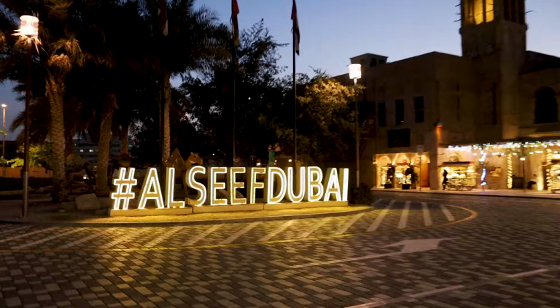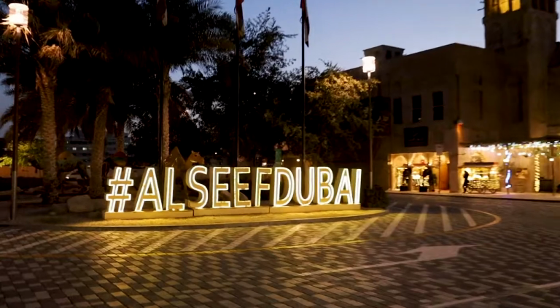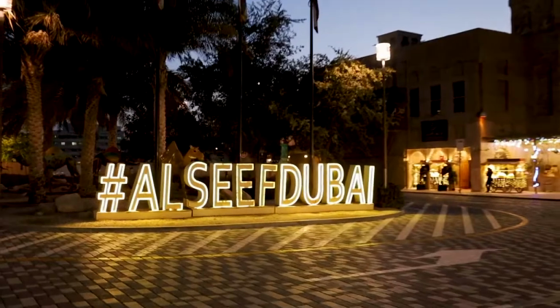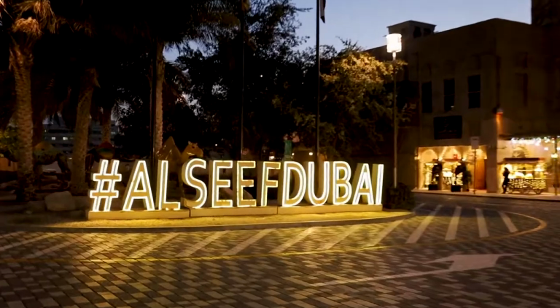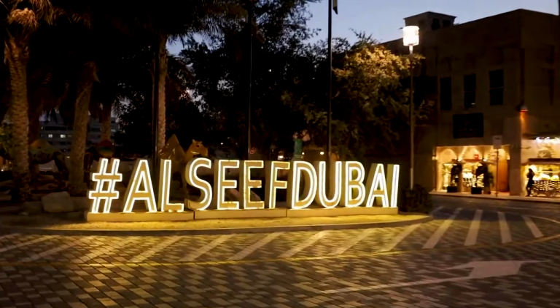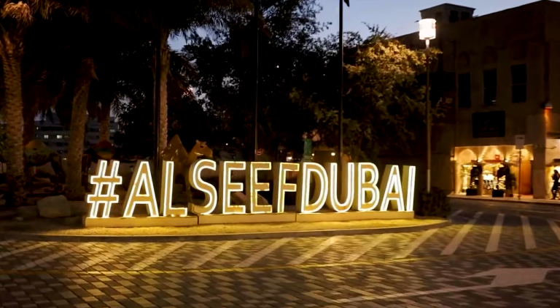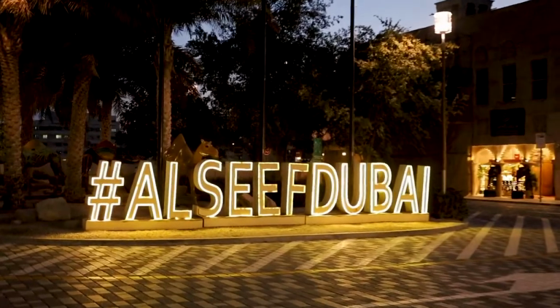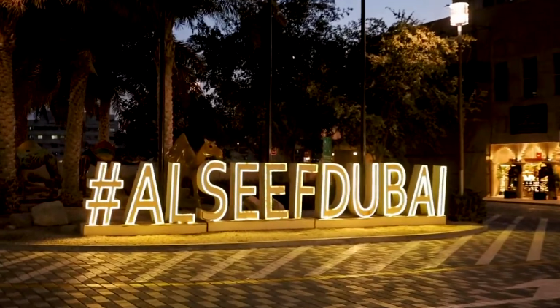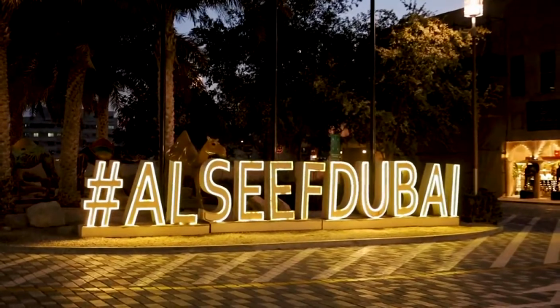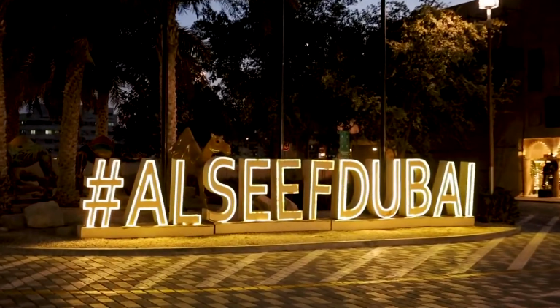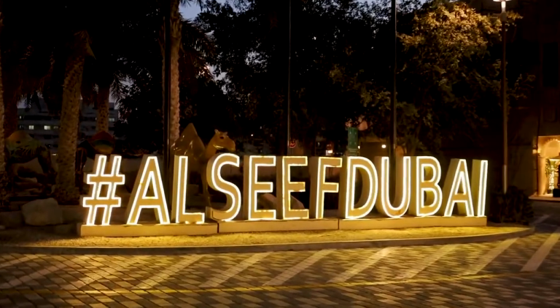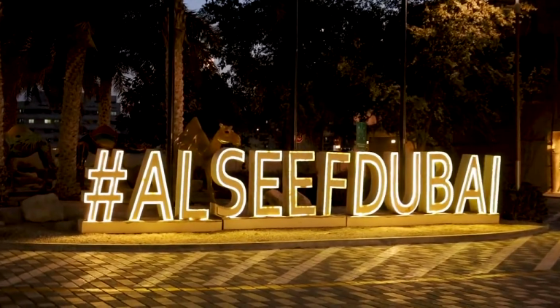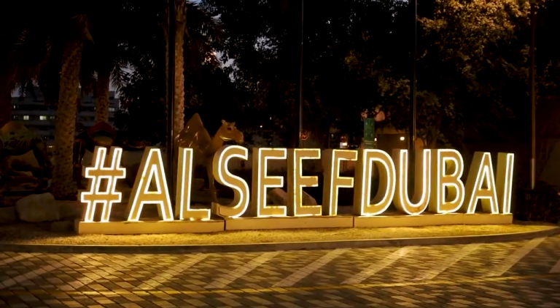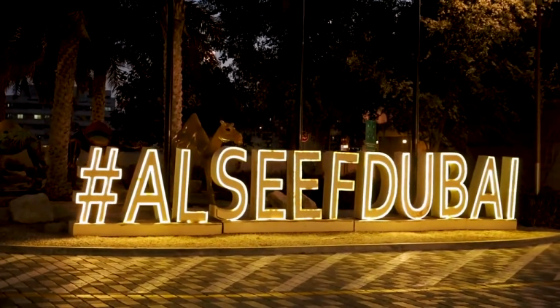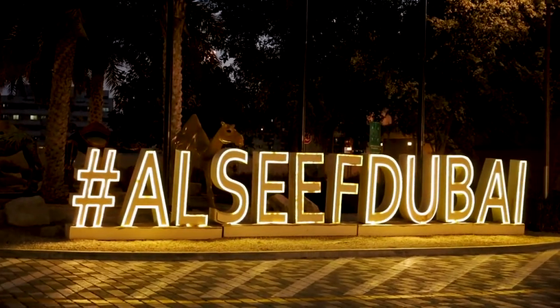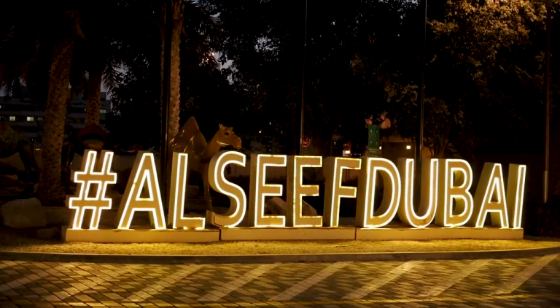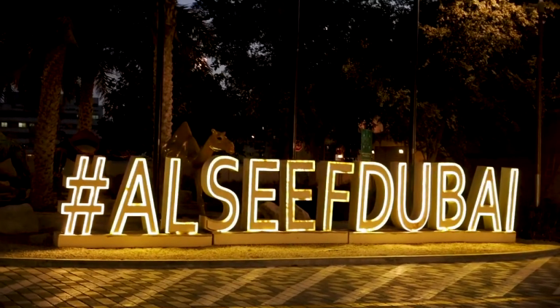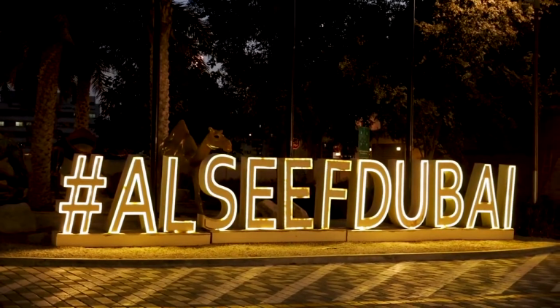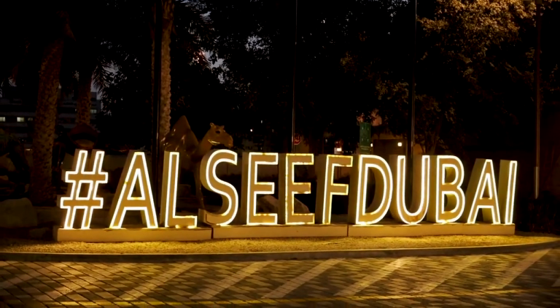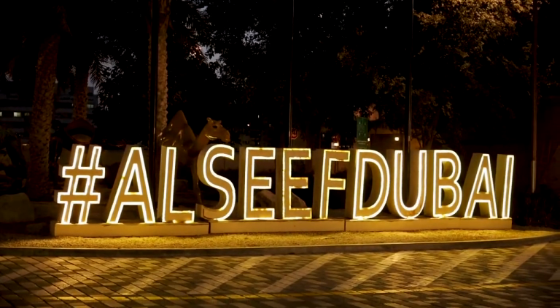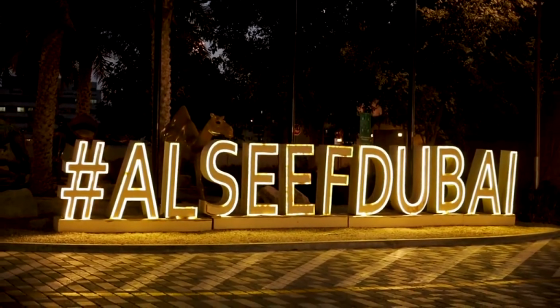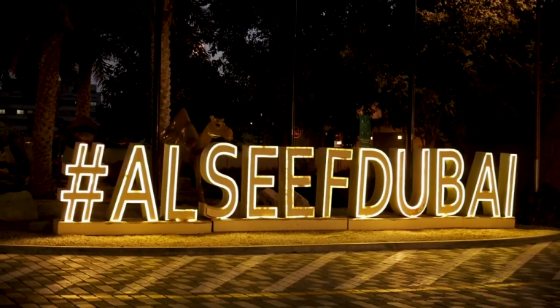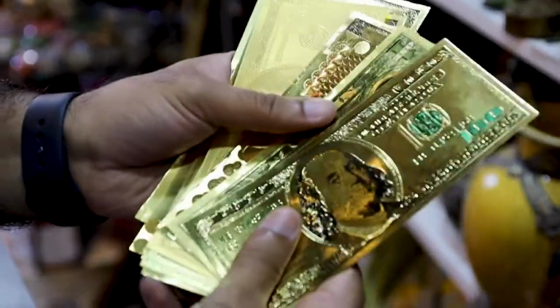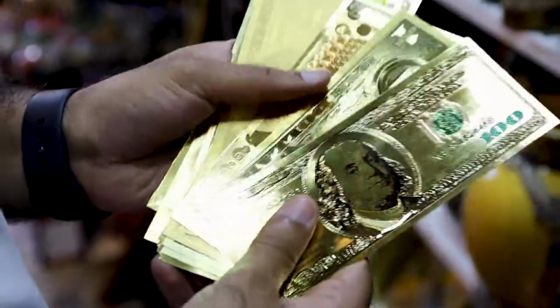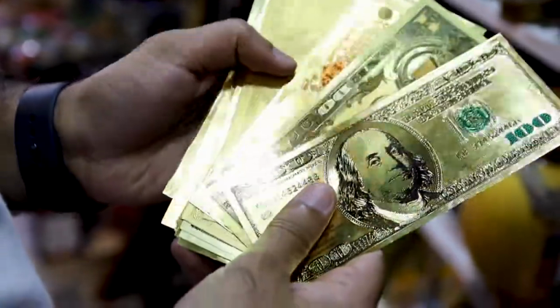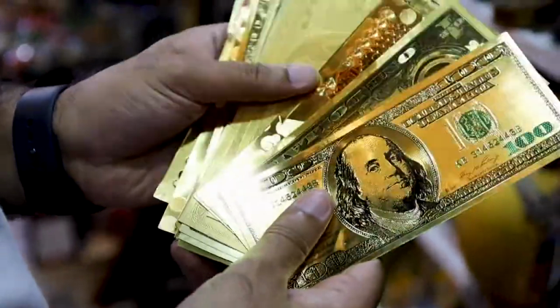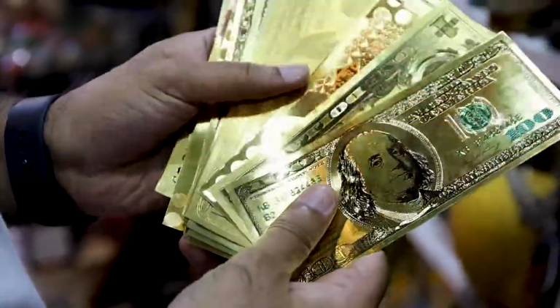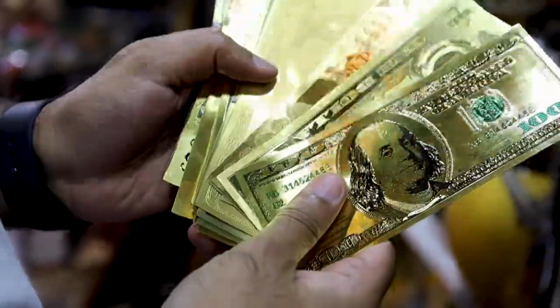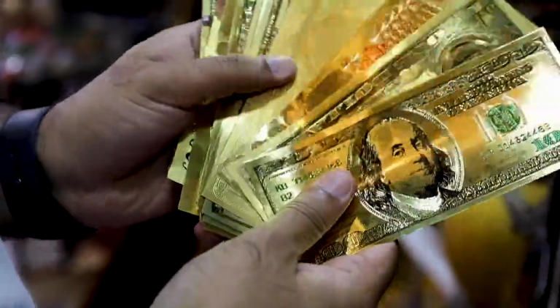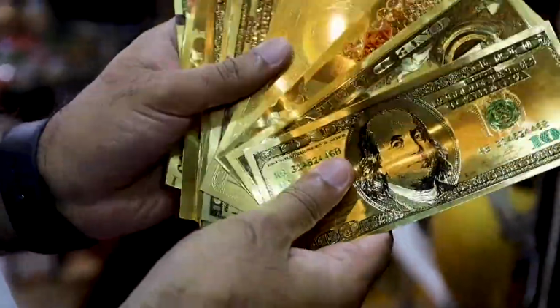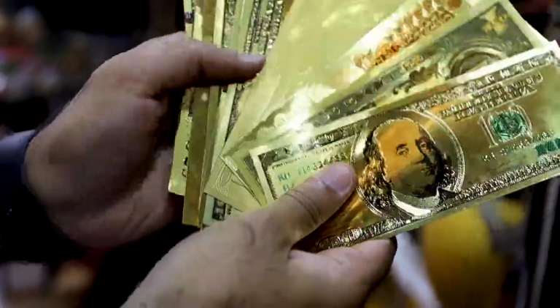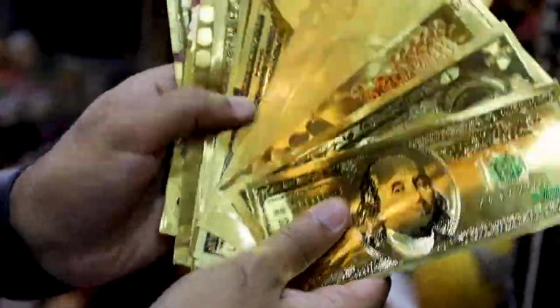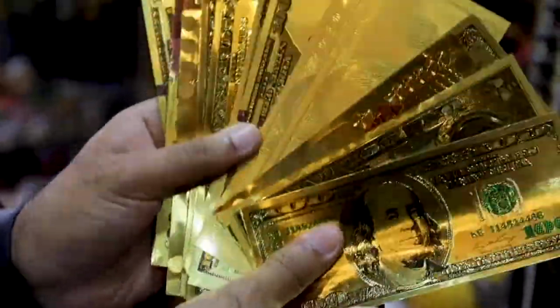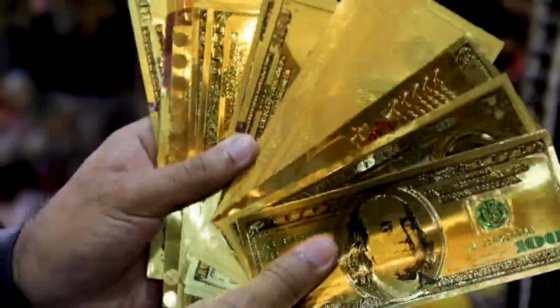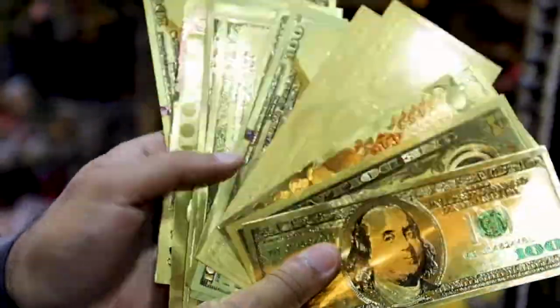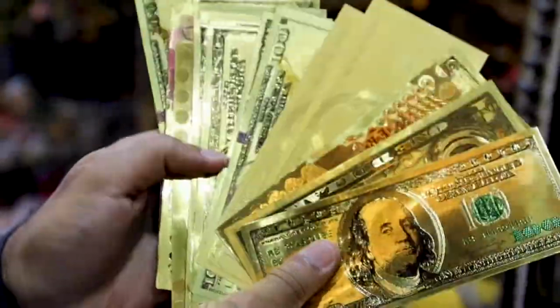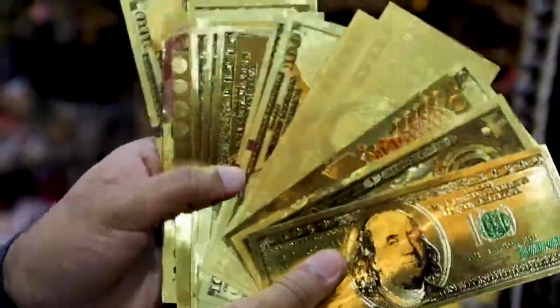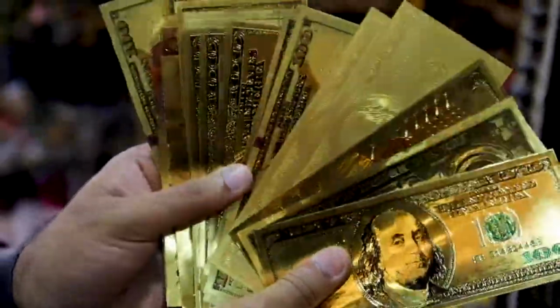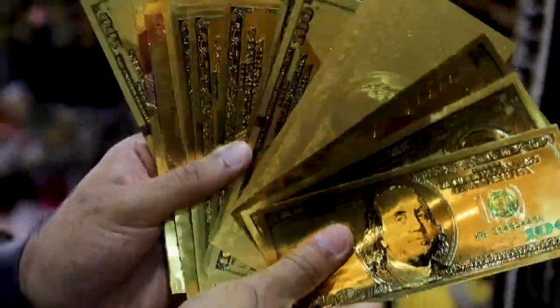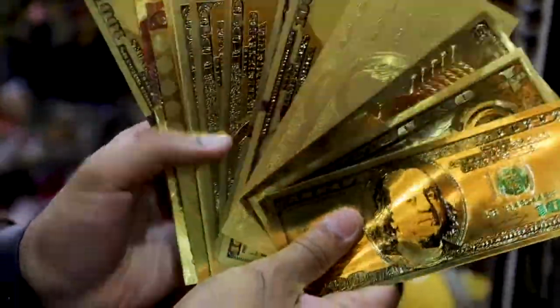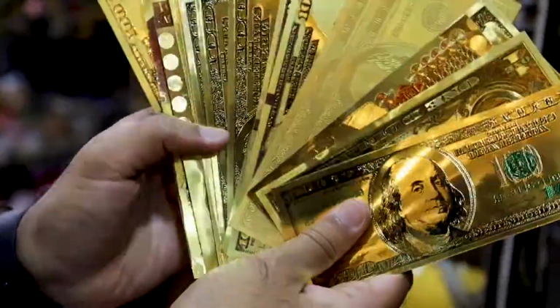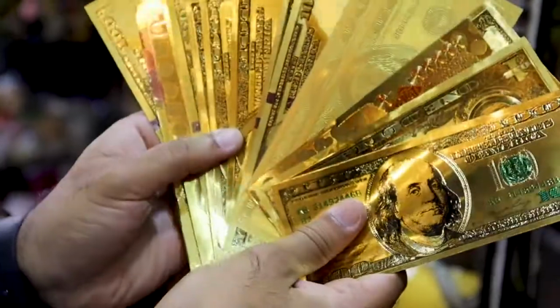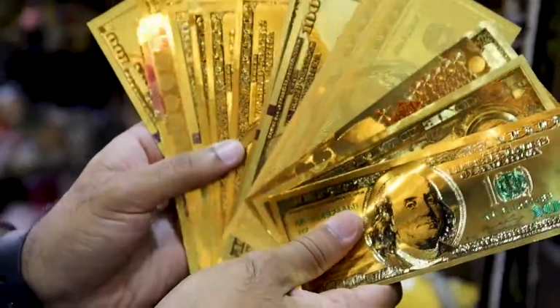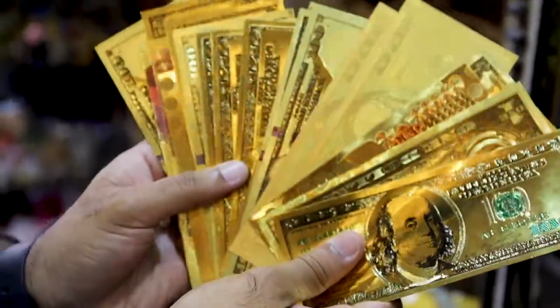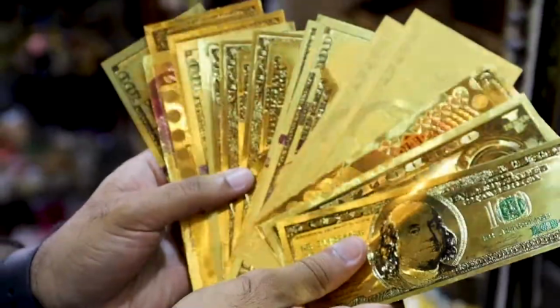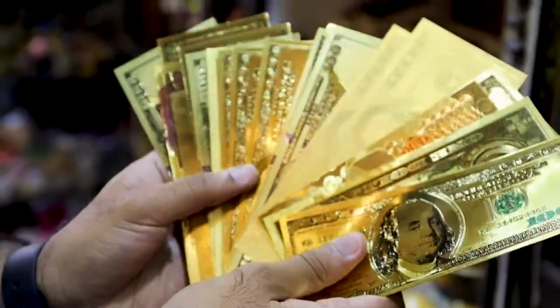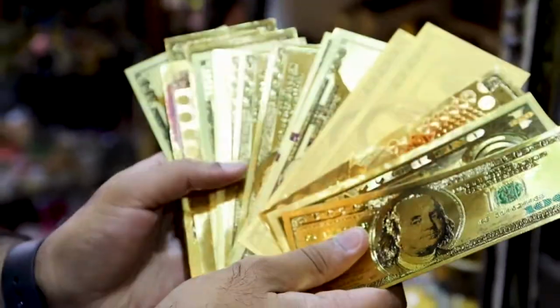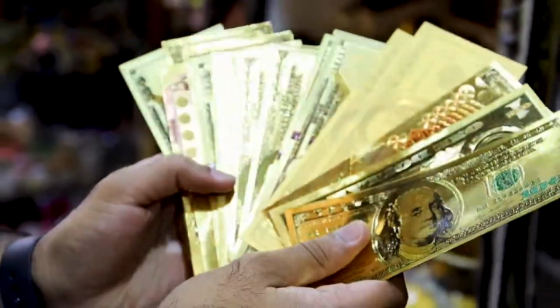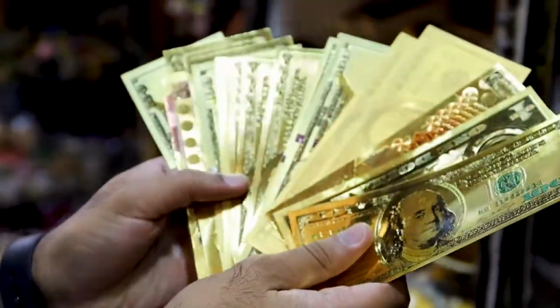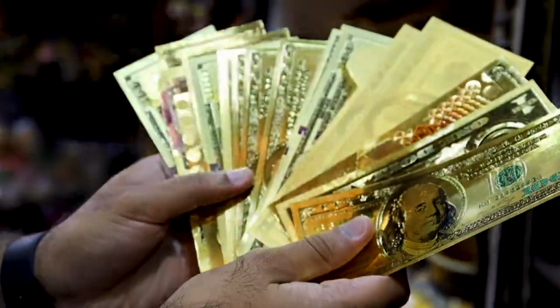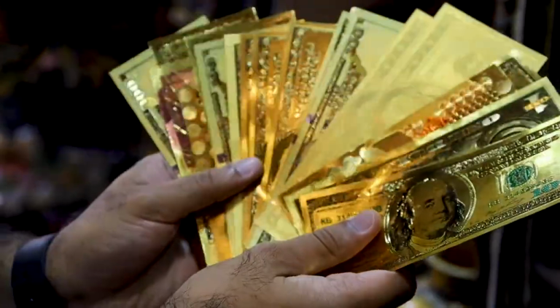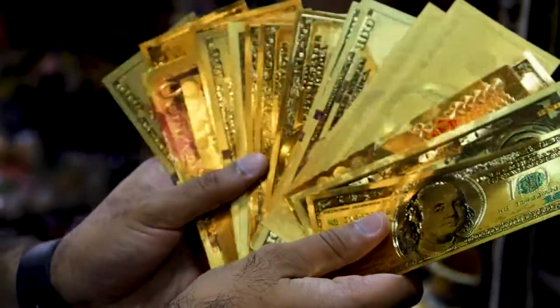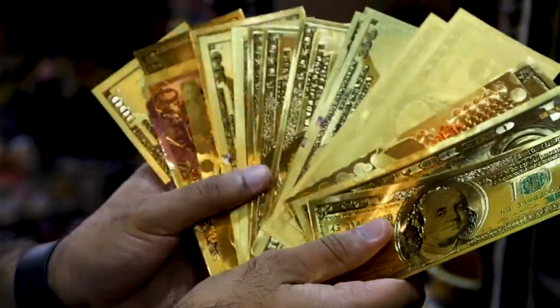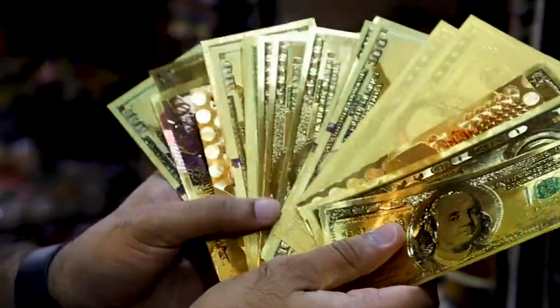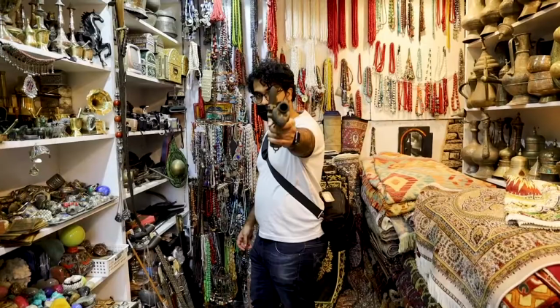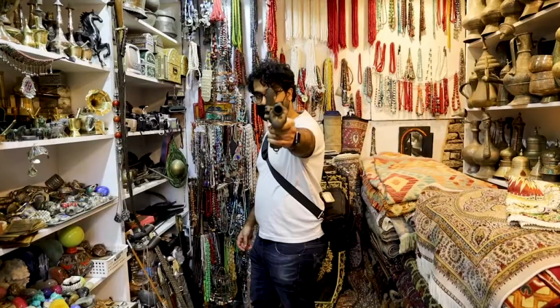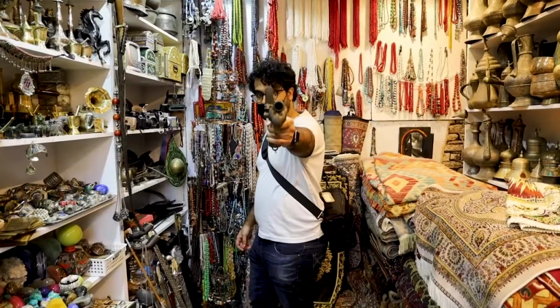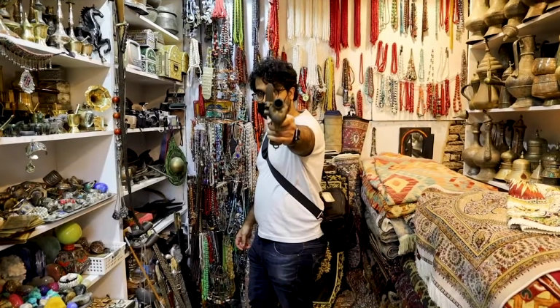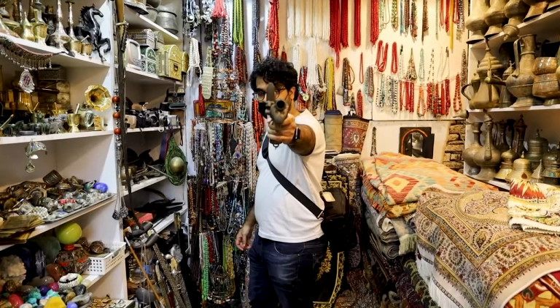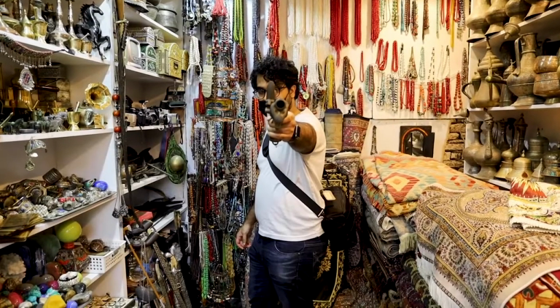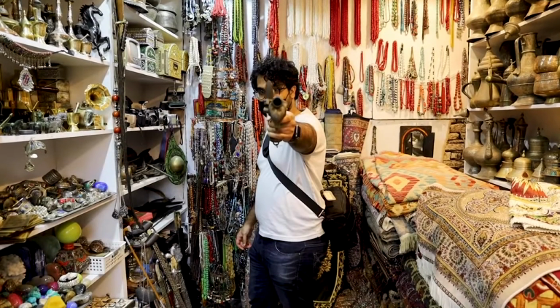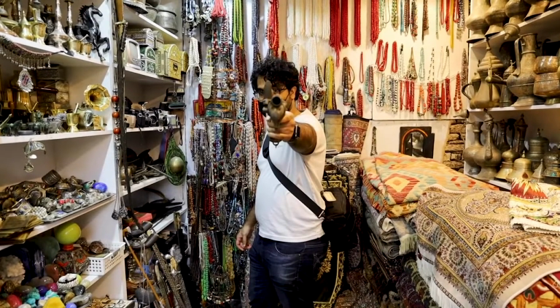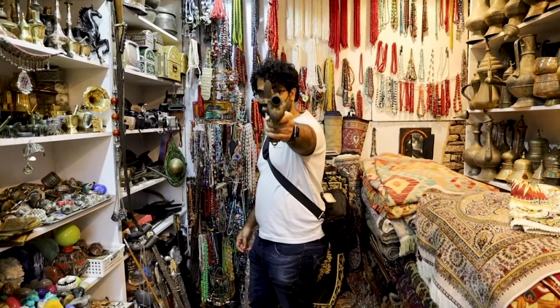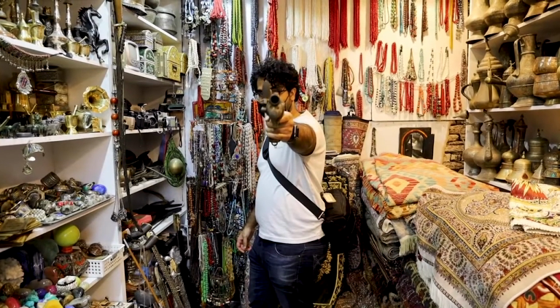When your $100 bills aren't fancy enough in Dubai, we have them in gold. Cool. Feeling lucky, punk?